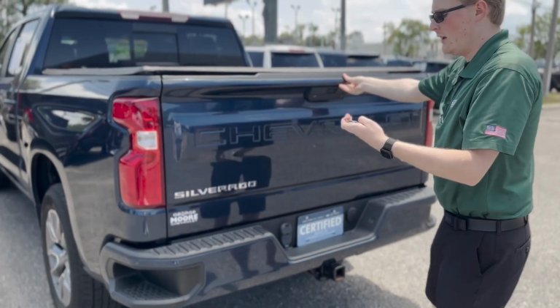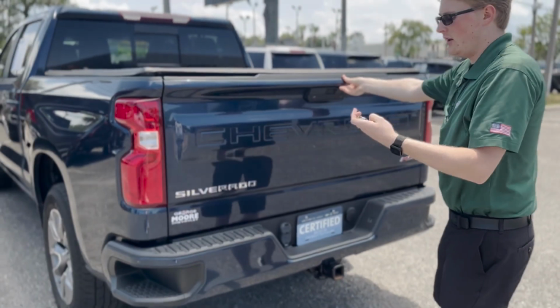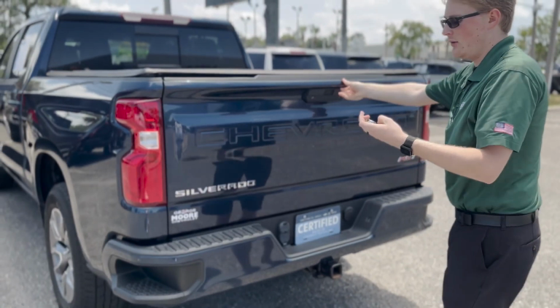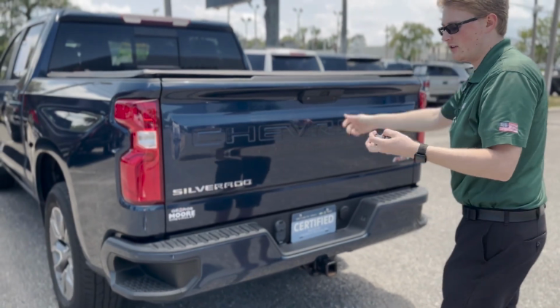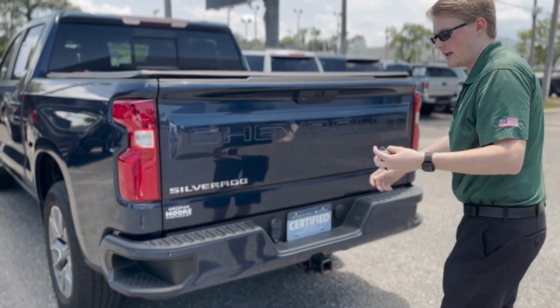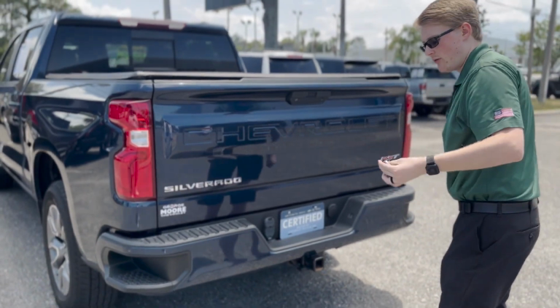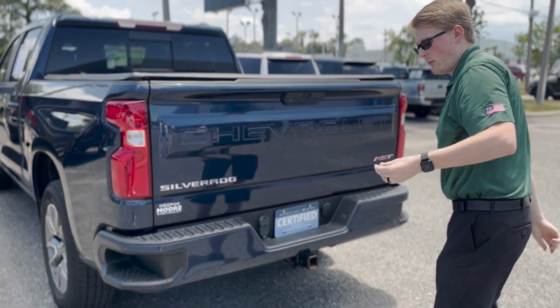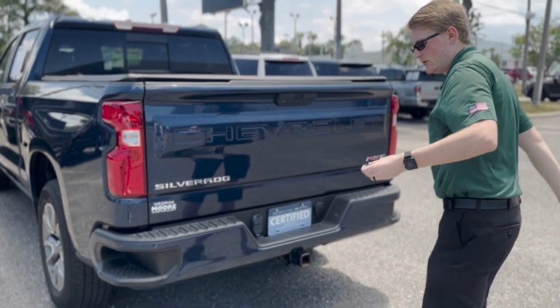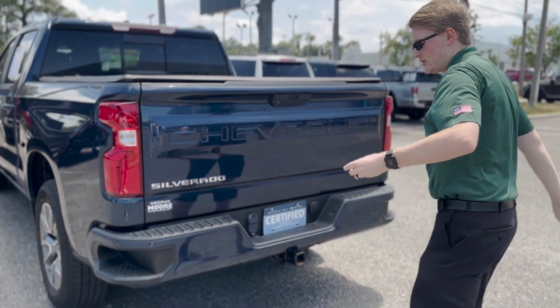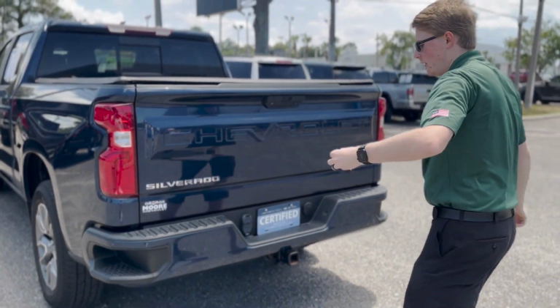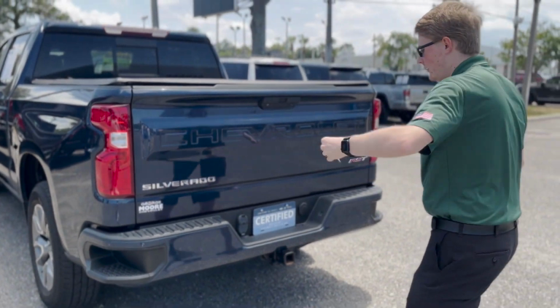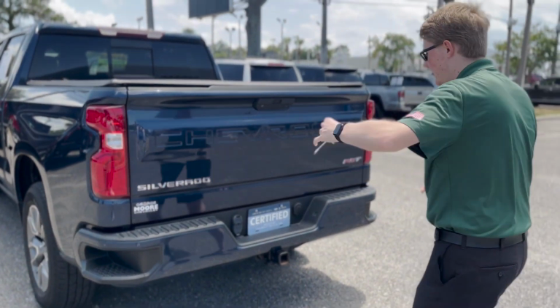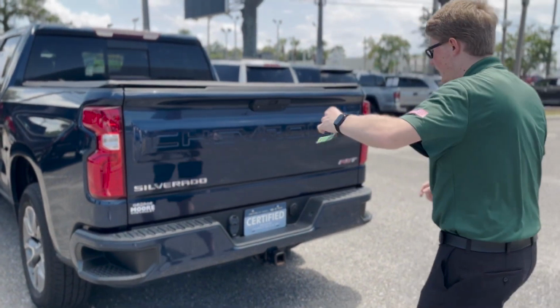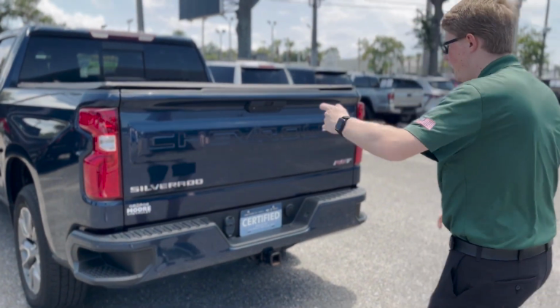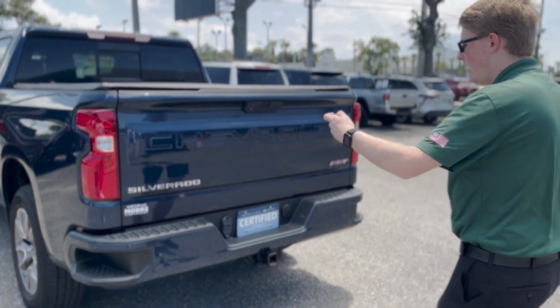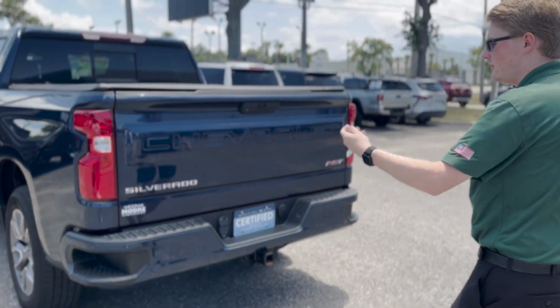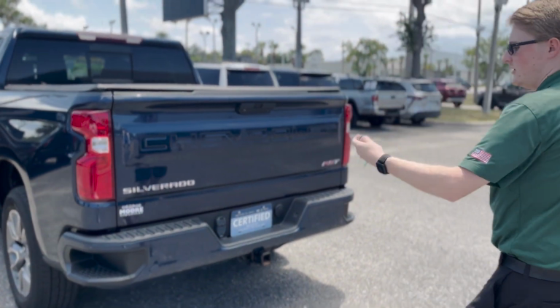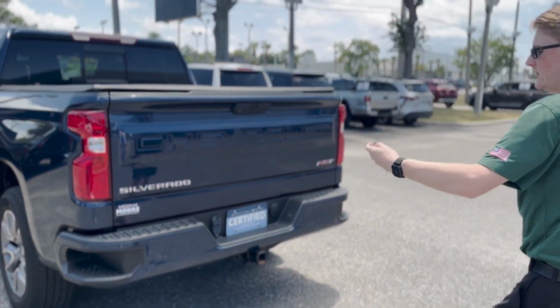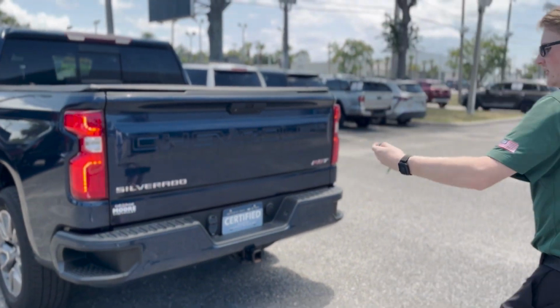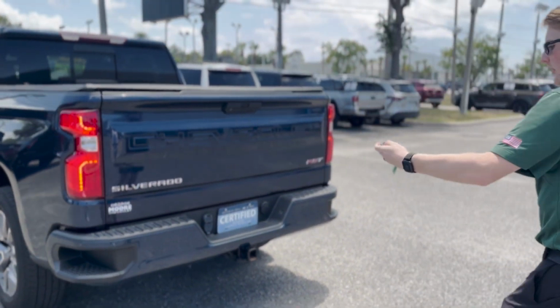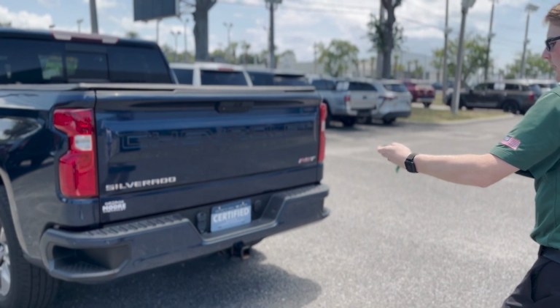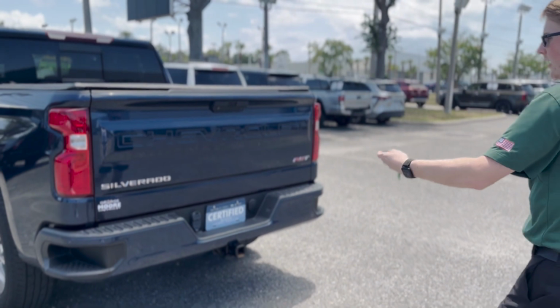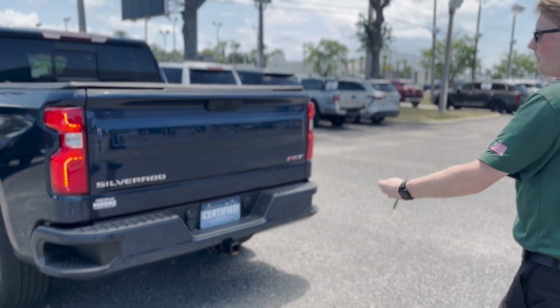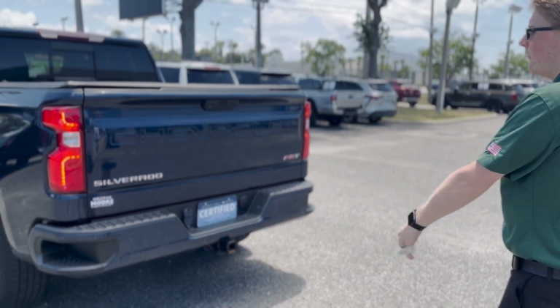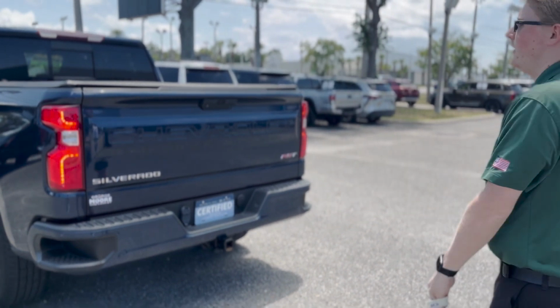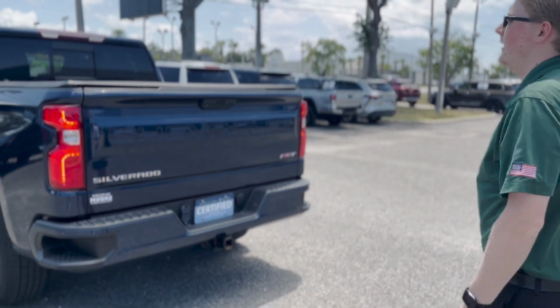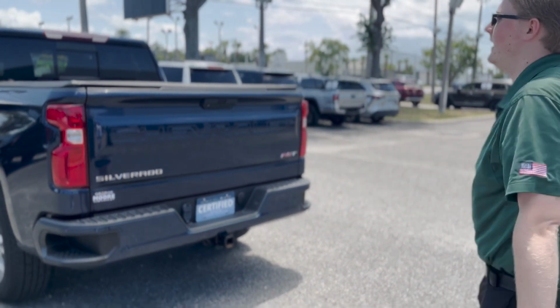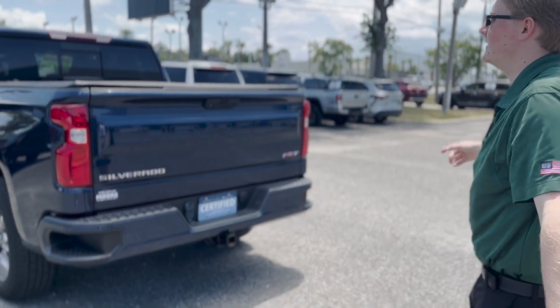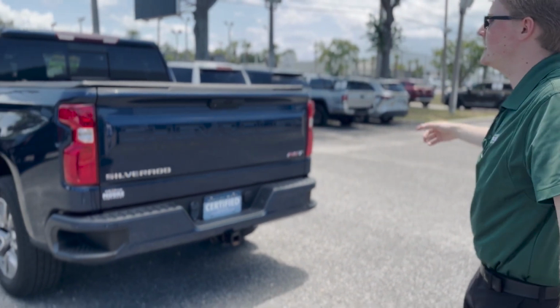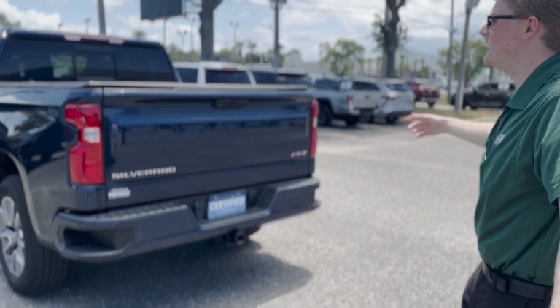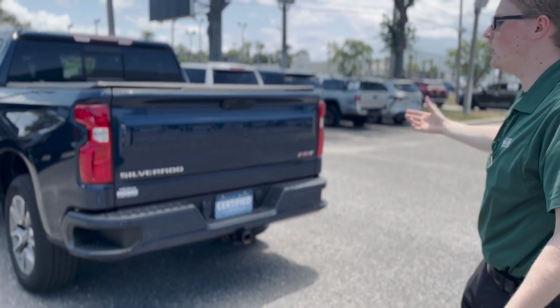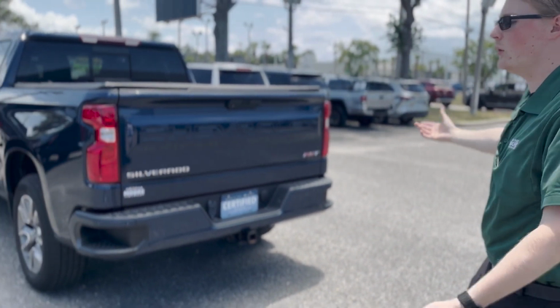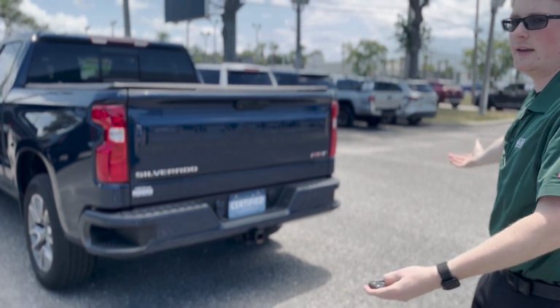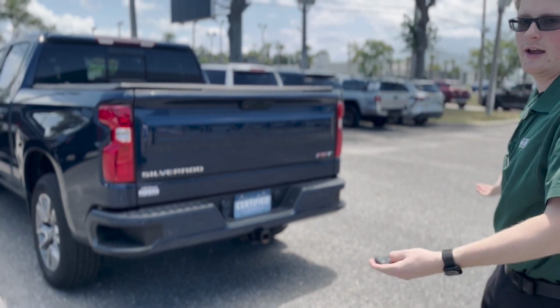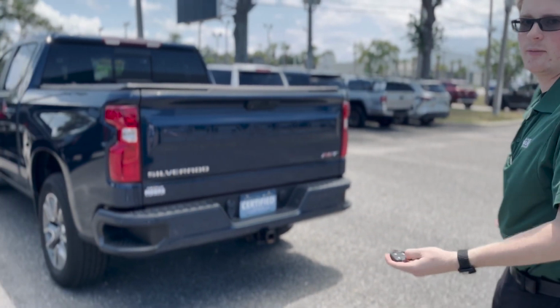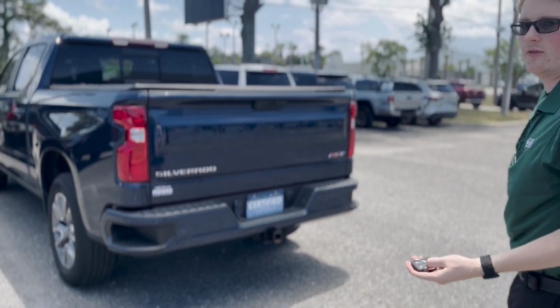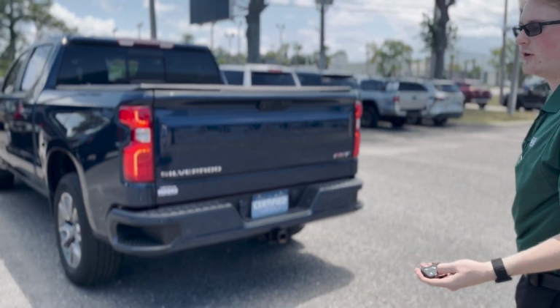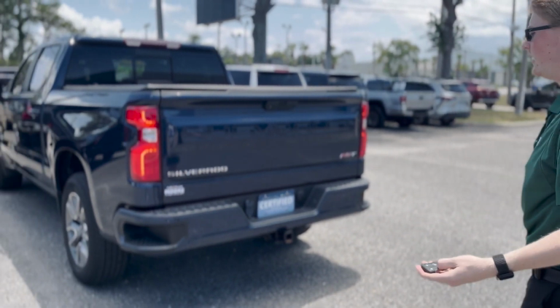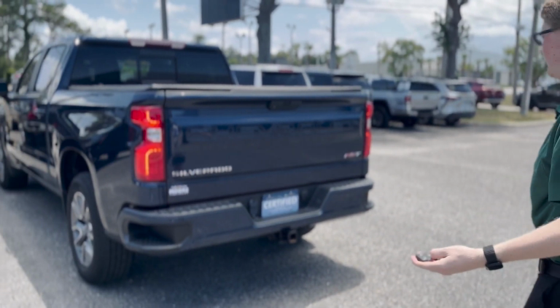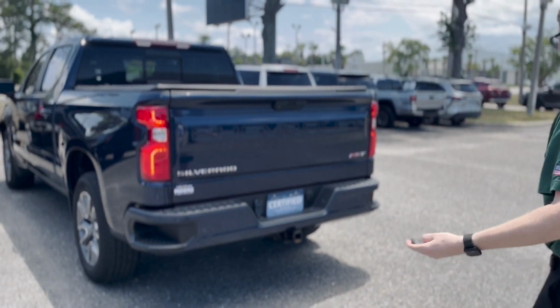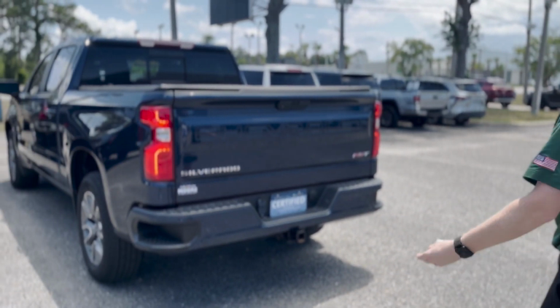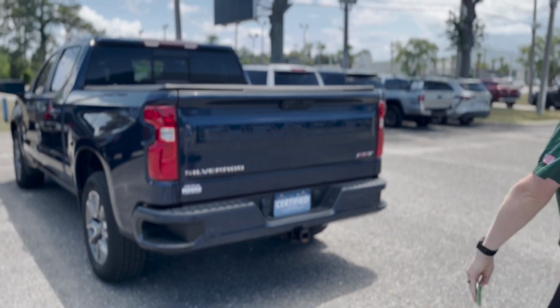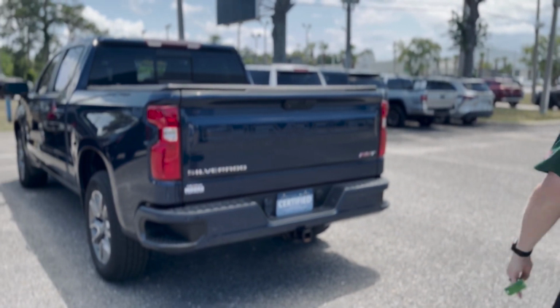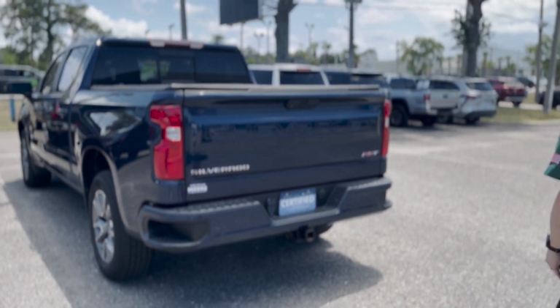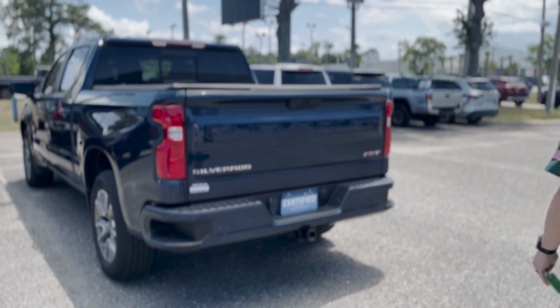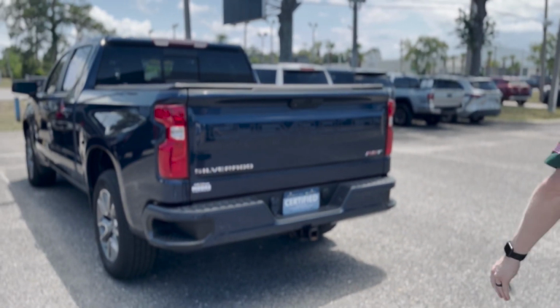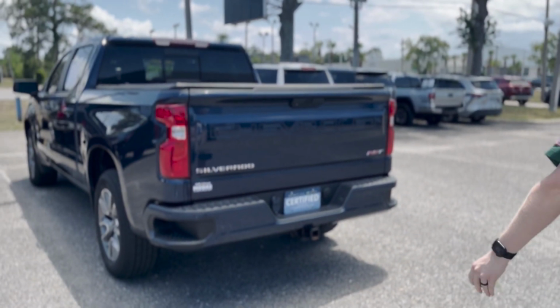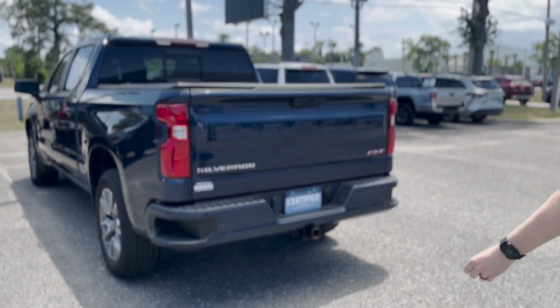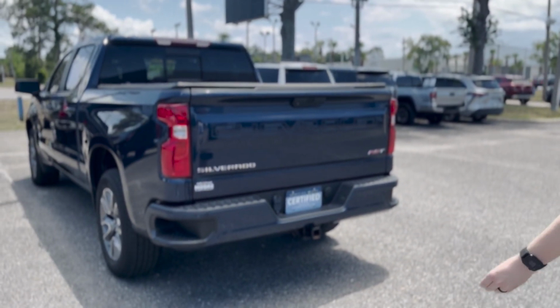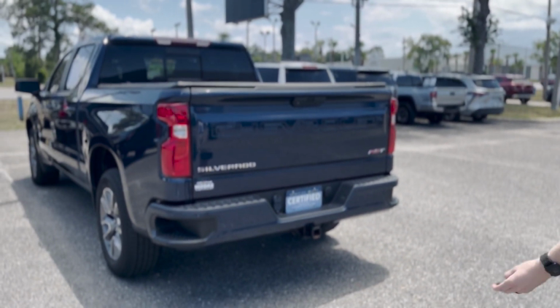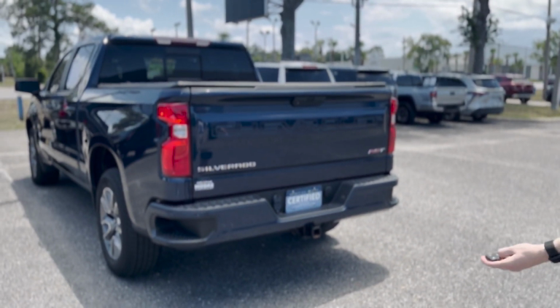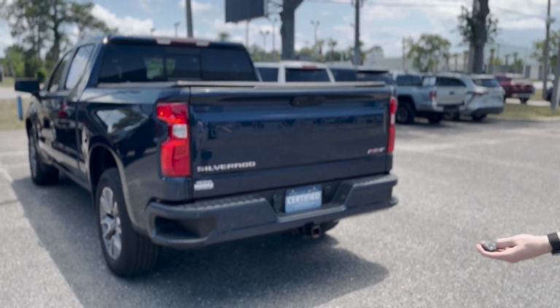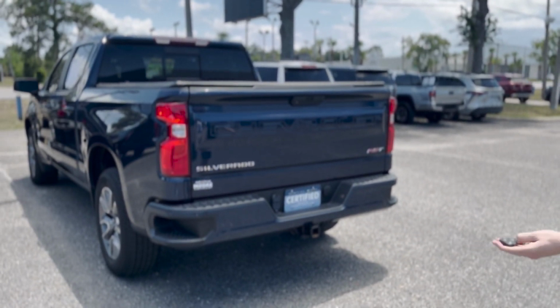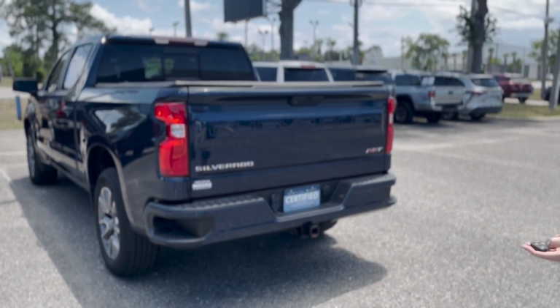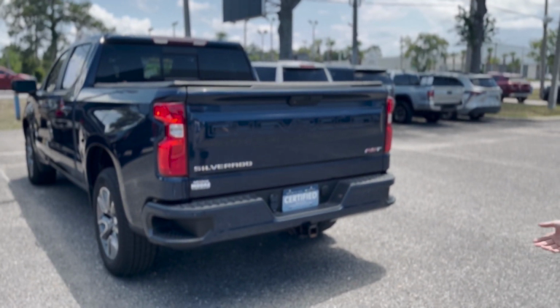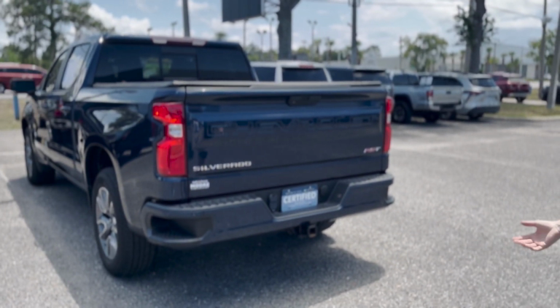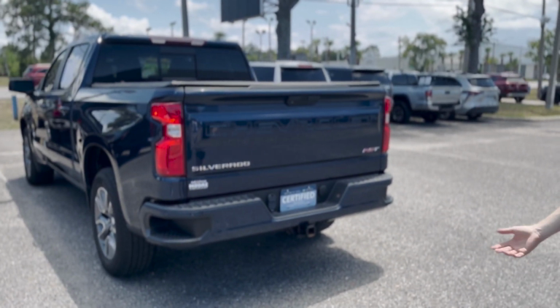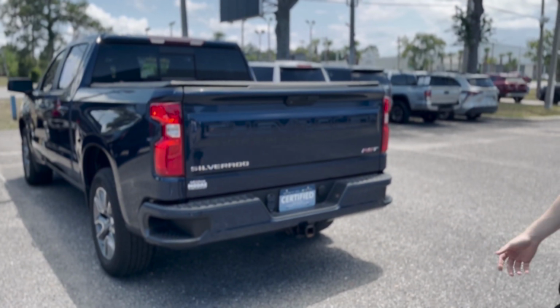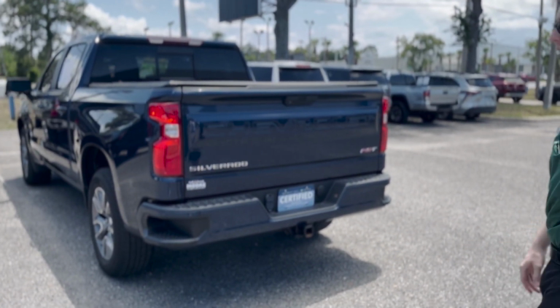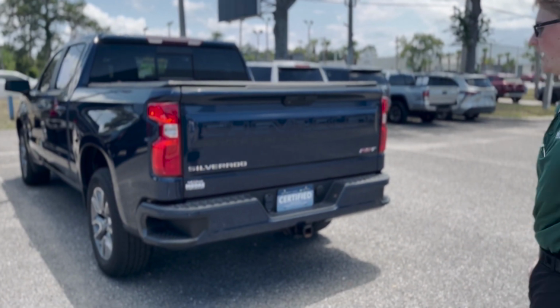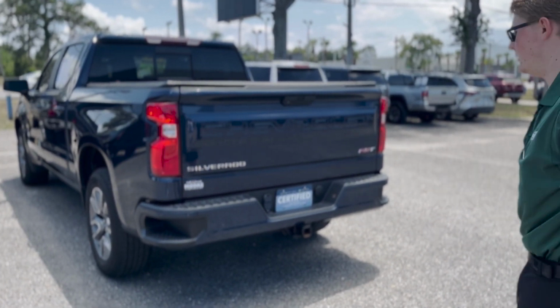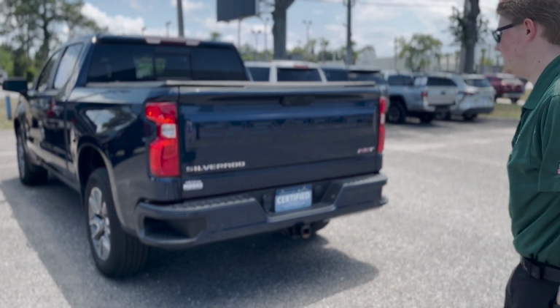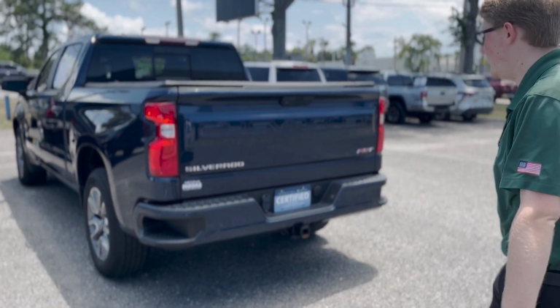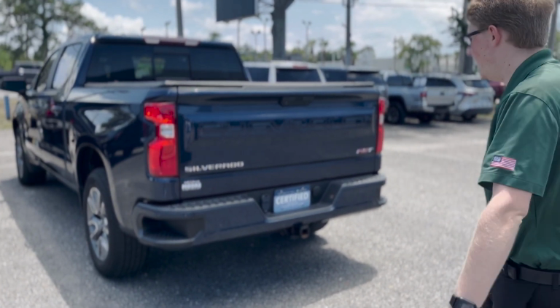You also have remote start on the key fob, so you can start it up, run the AC, and cool it down before you hop inside. You can start it up with your MyChevy app as well.